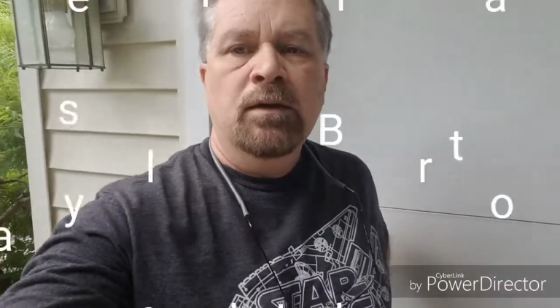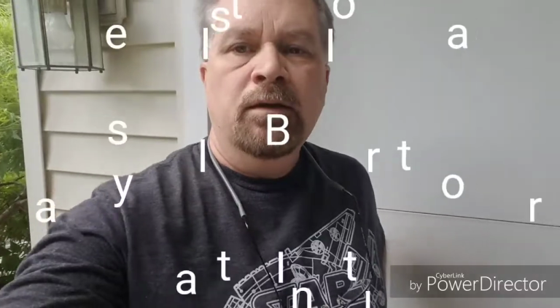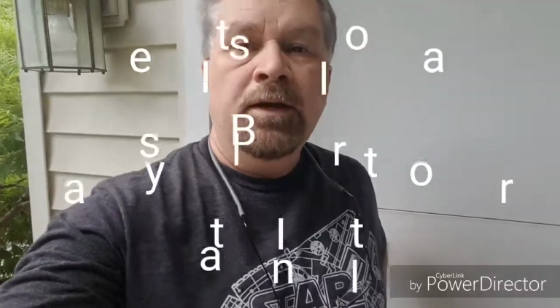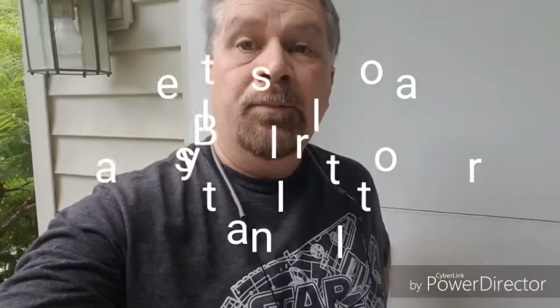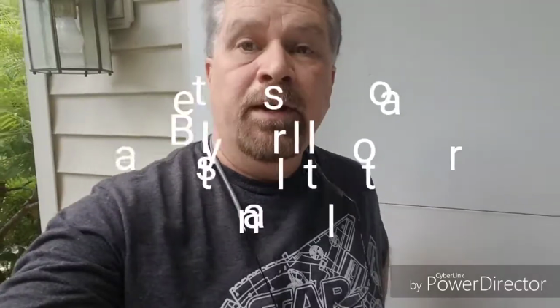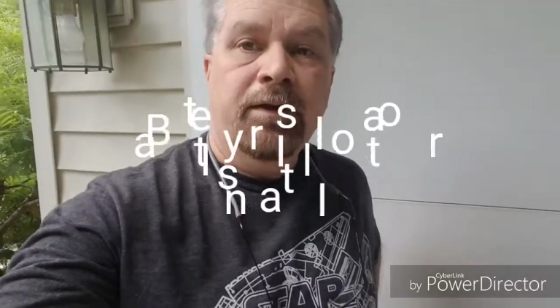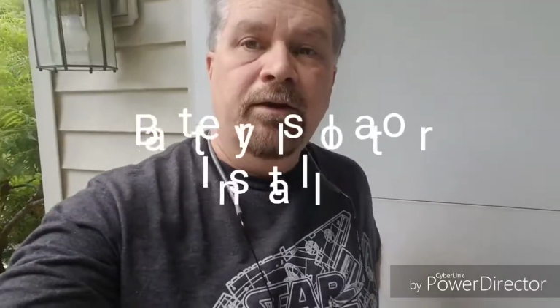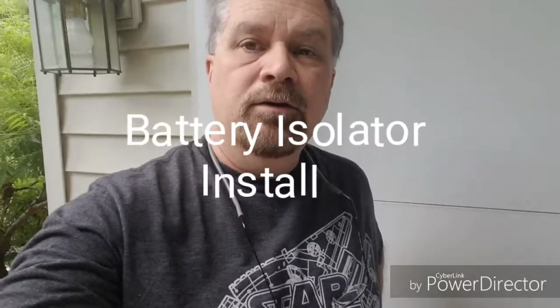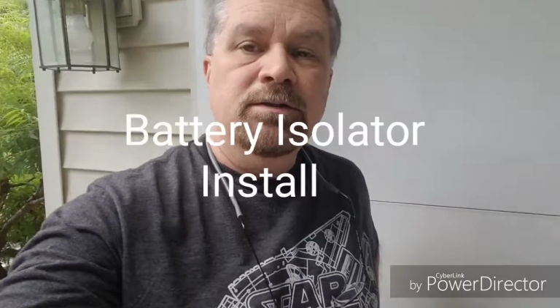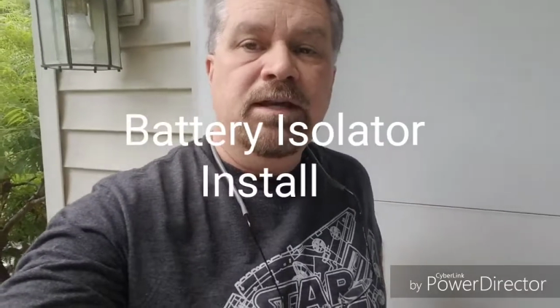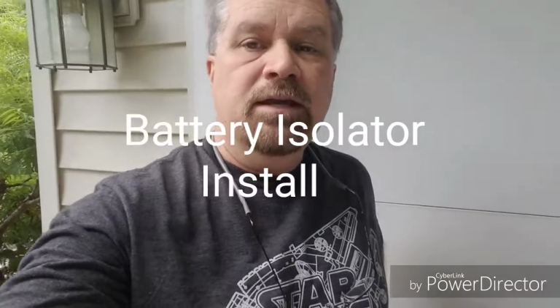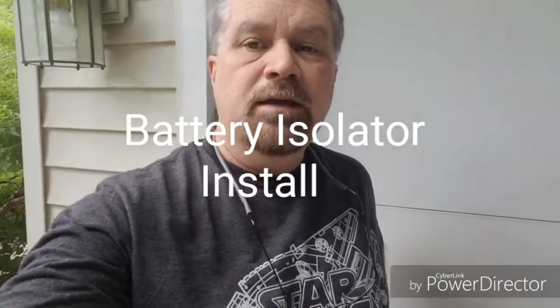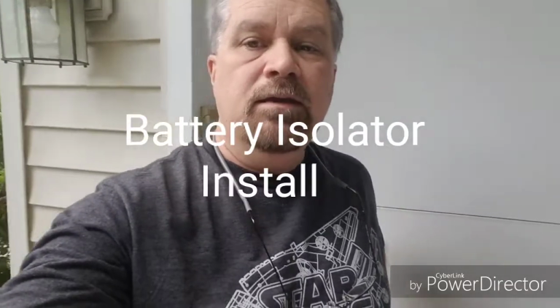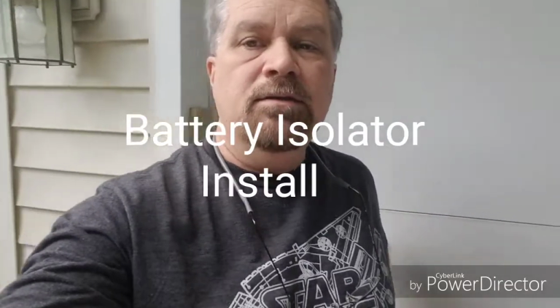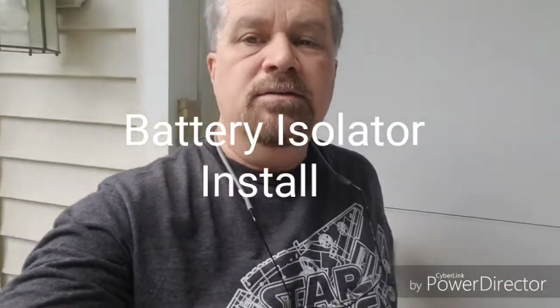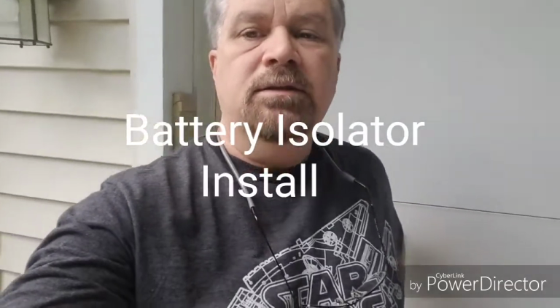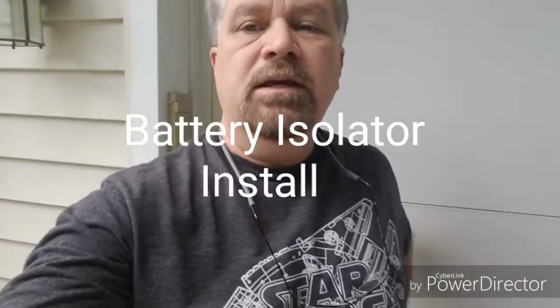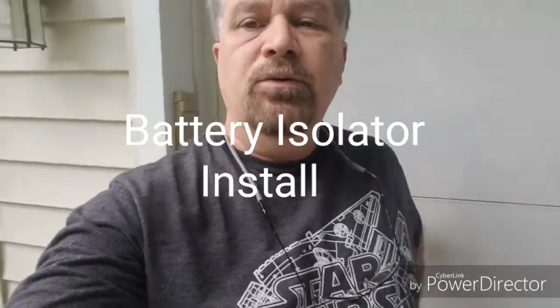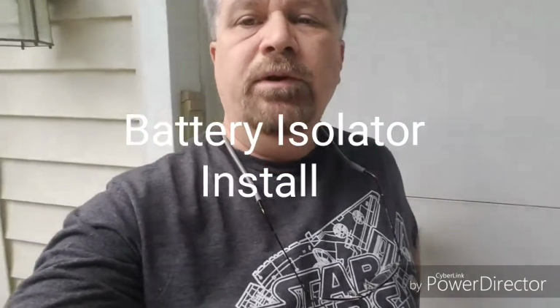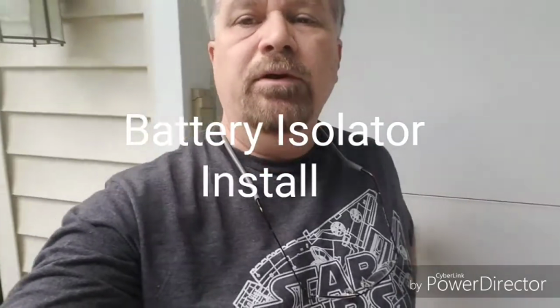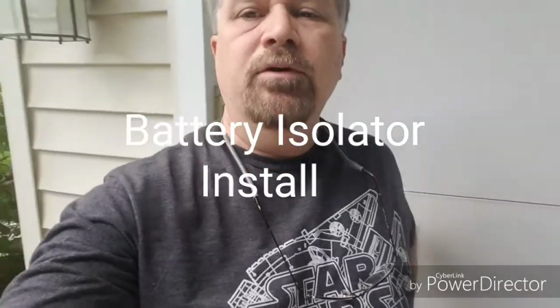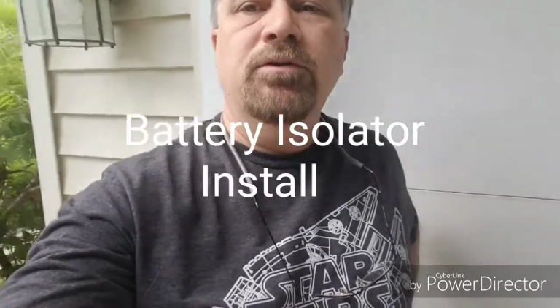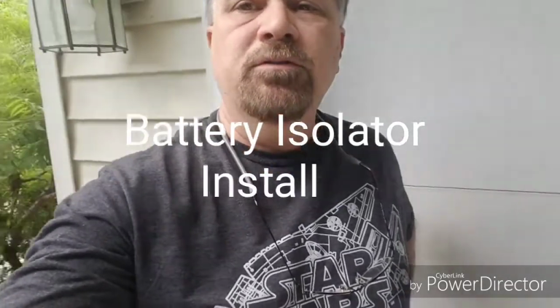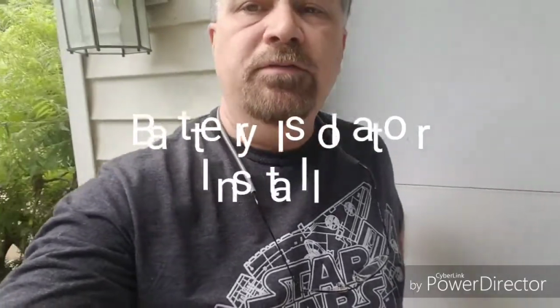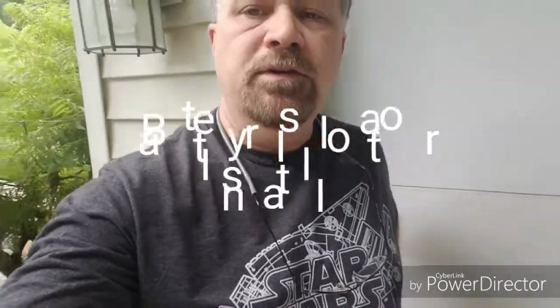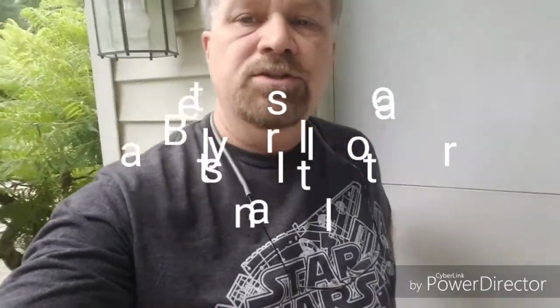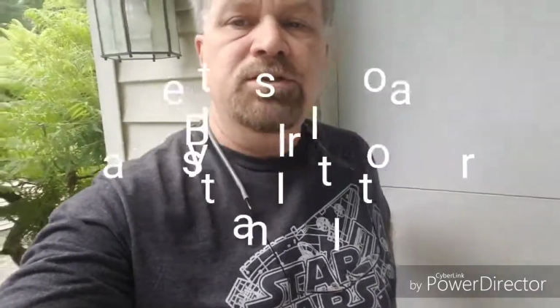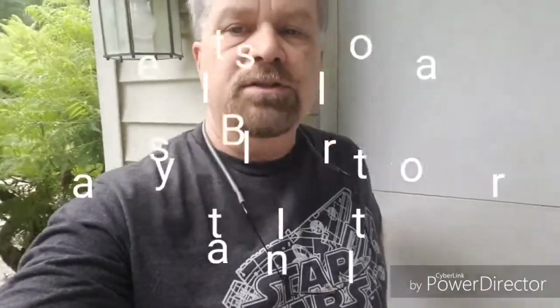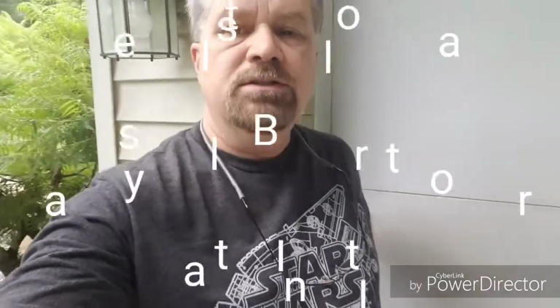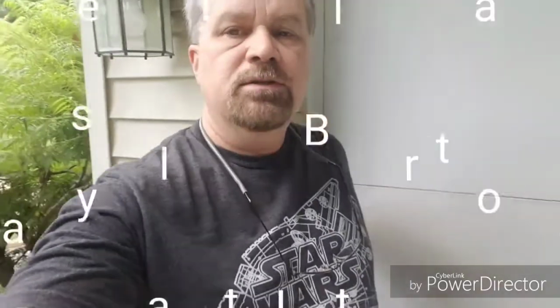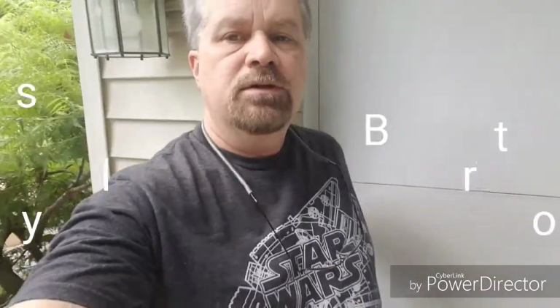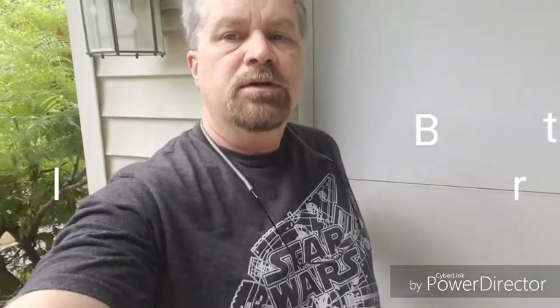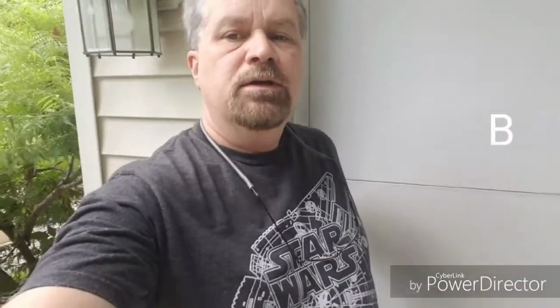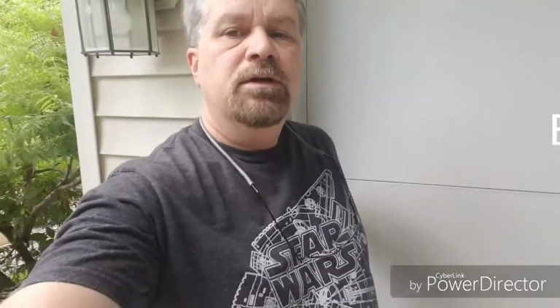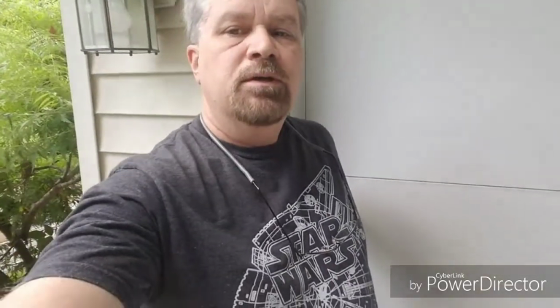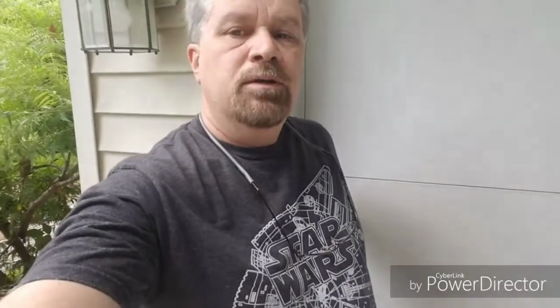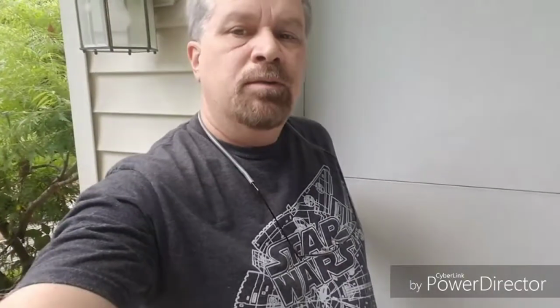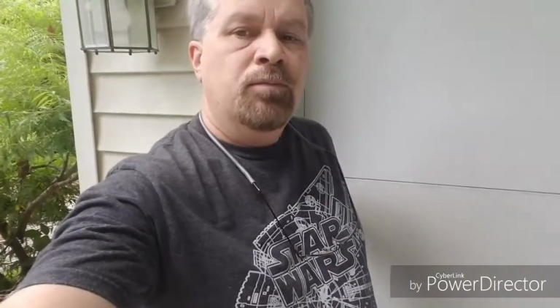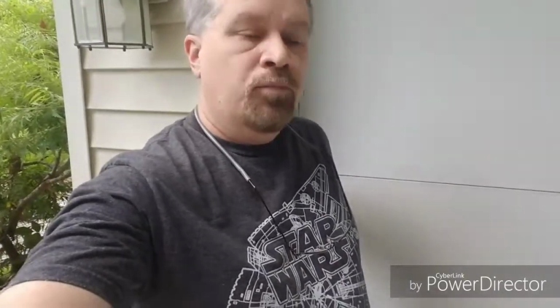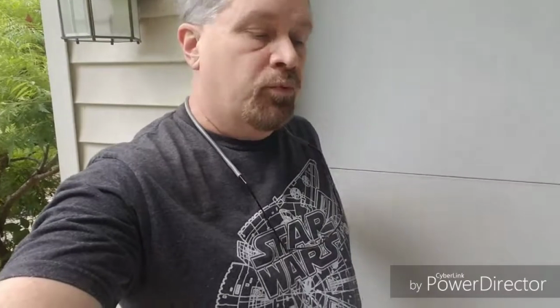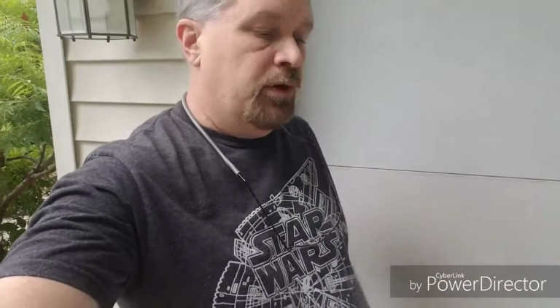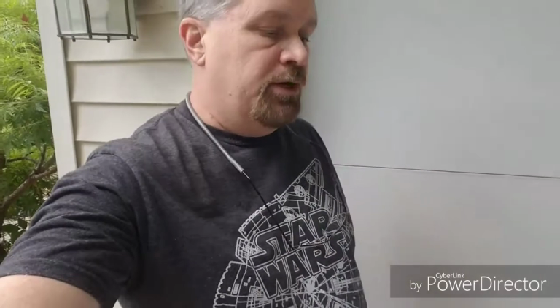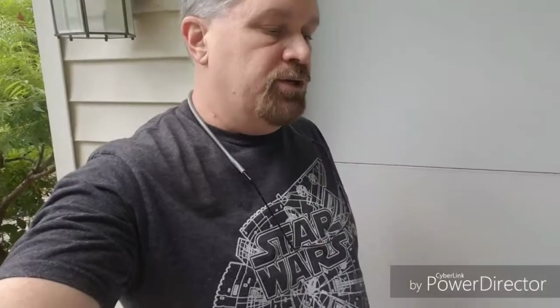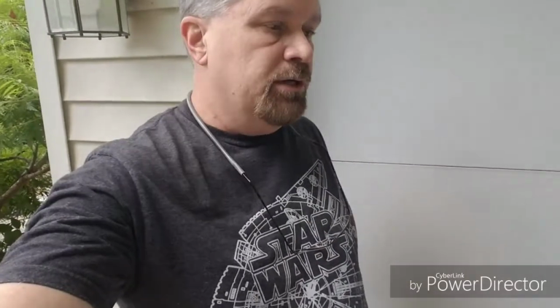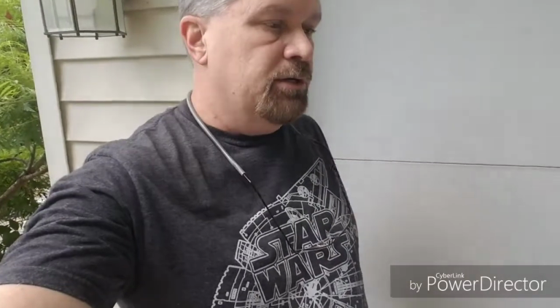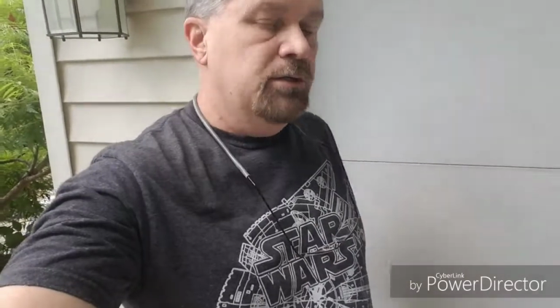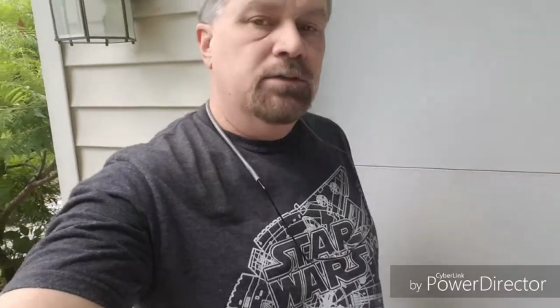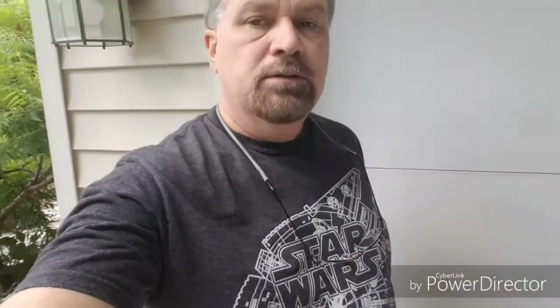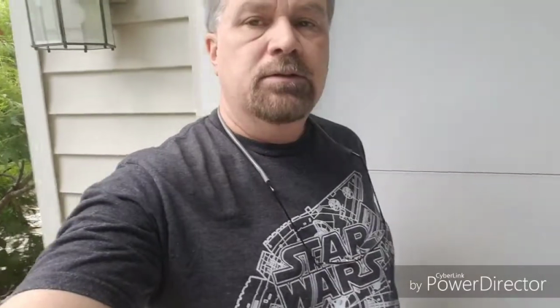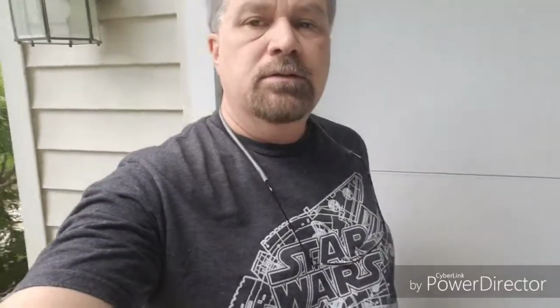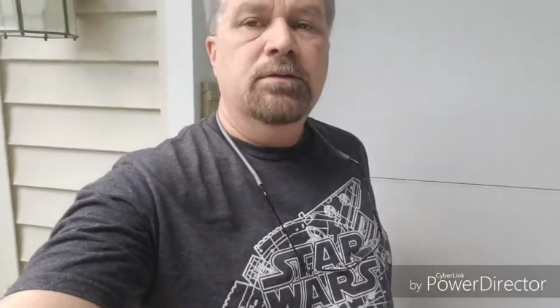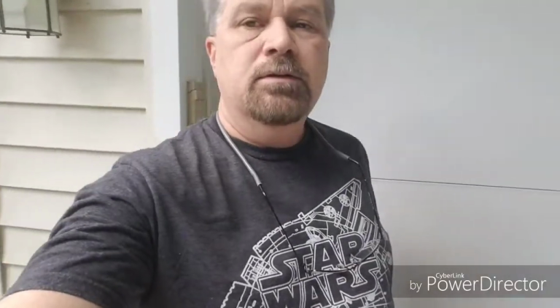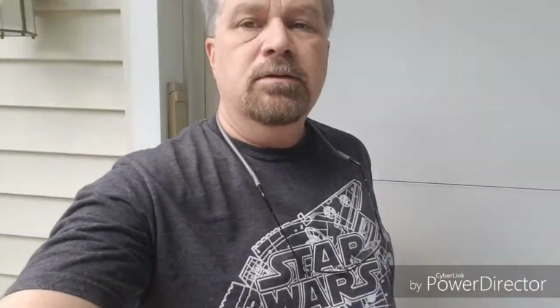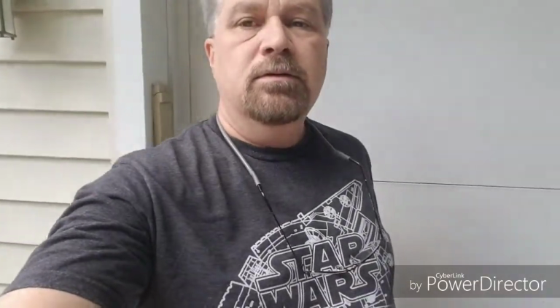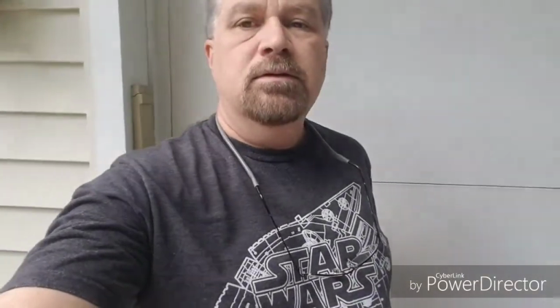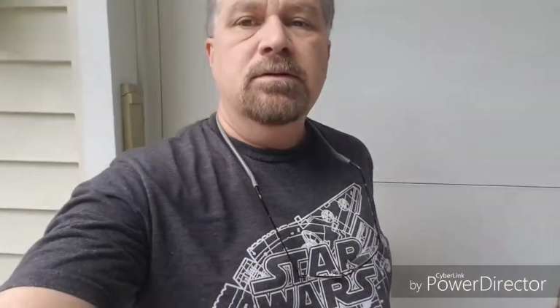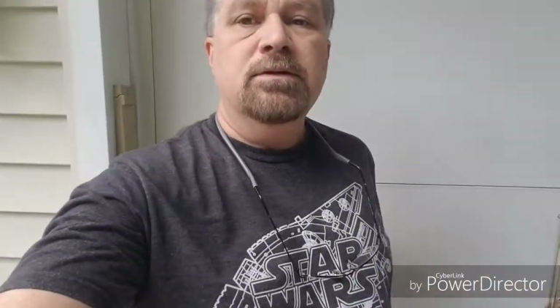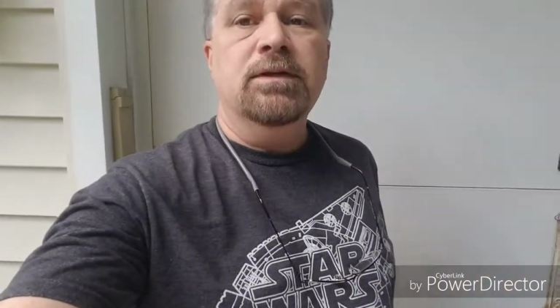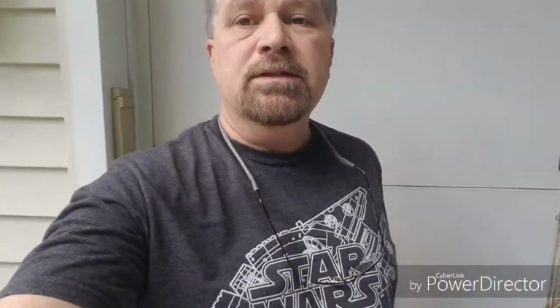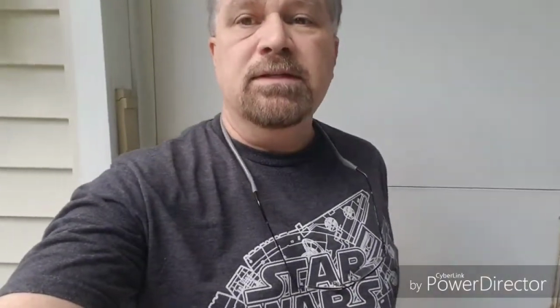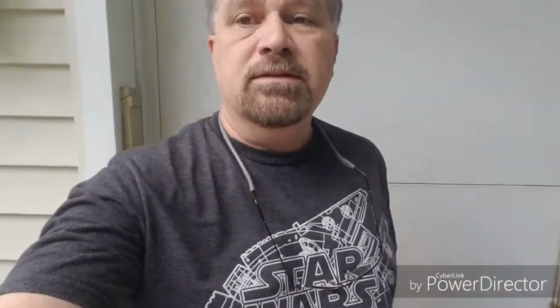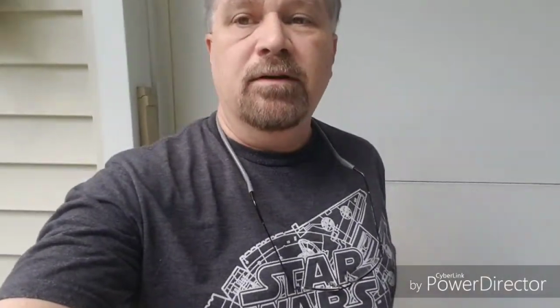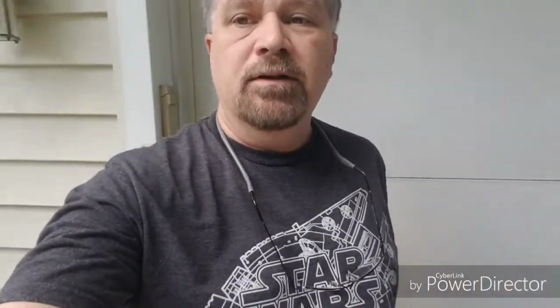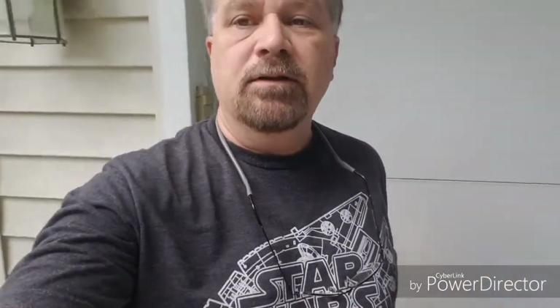Hi, Mike here. Today is the day we are going to finish this project. Let's get started.